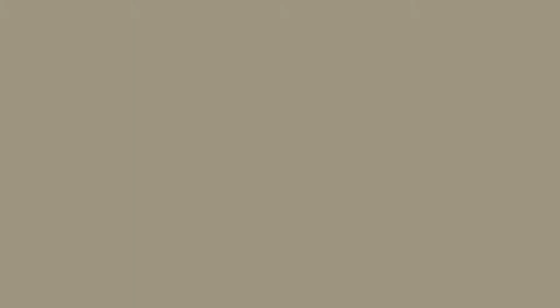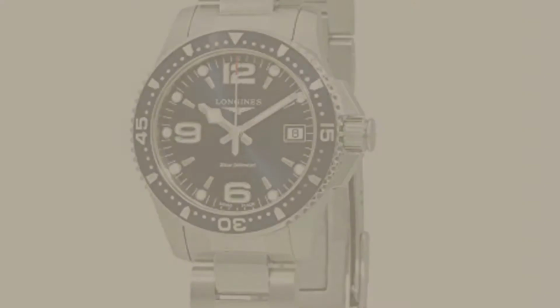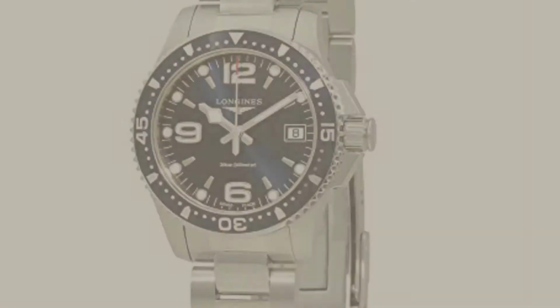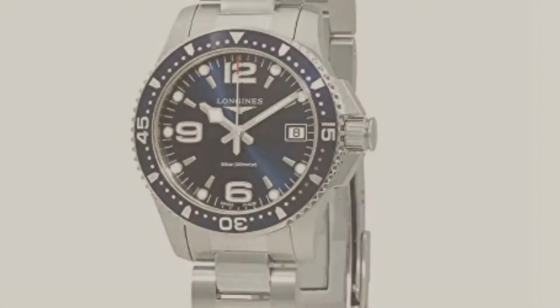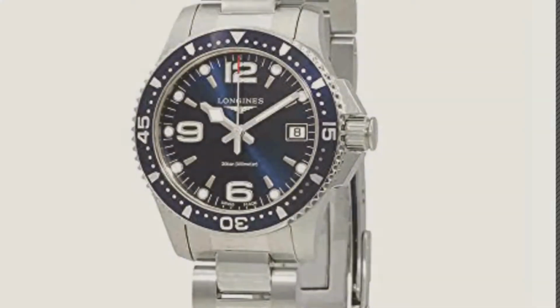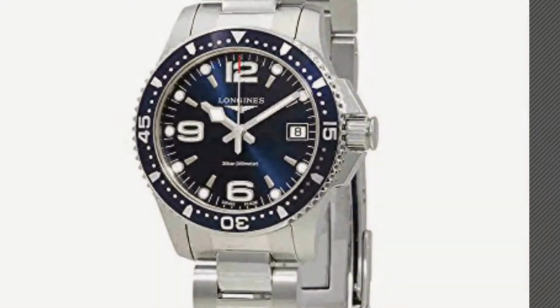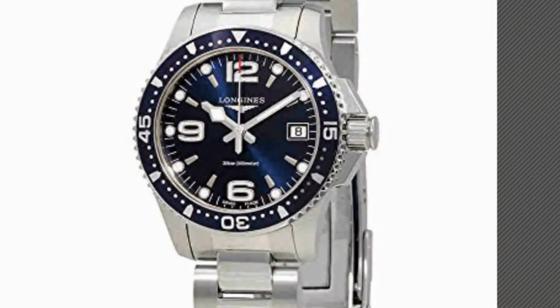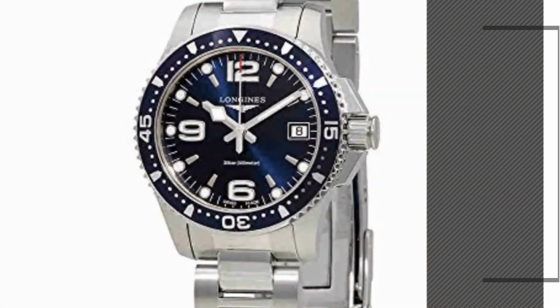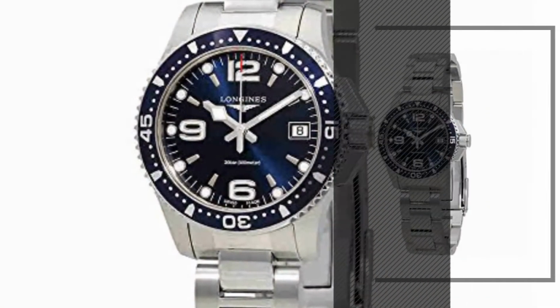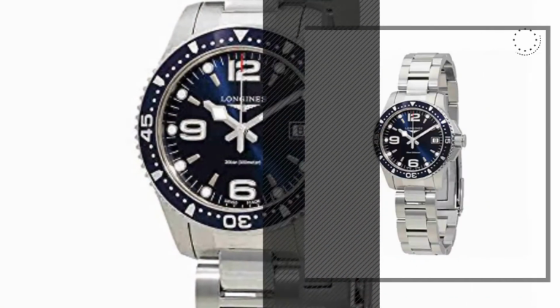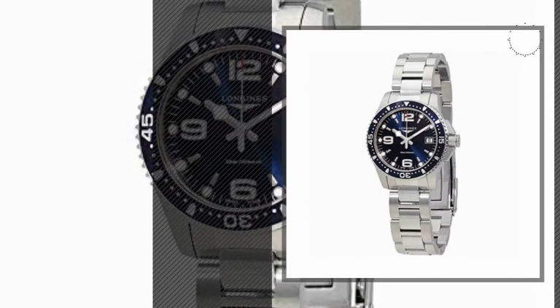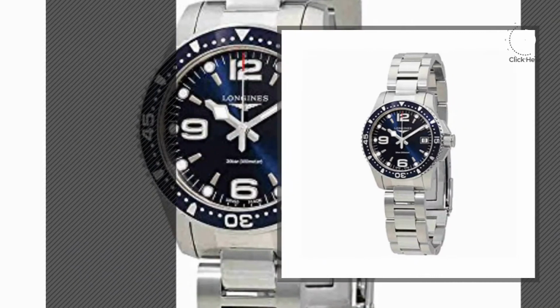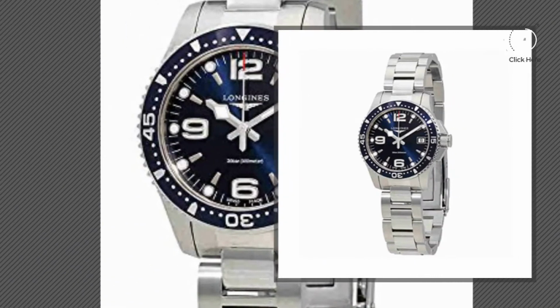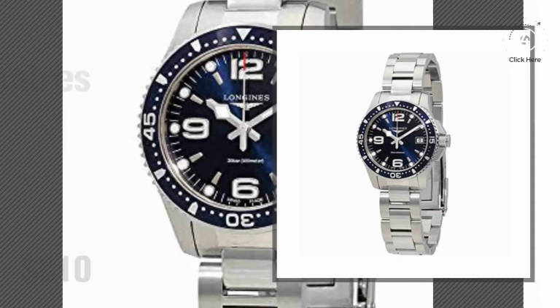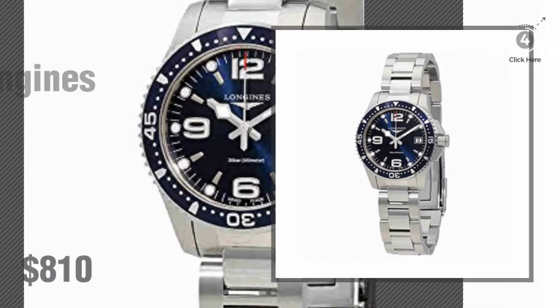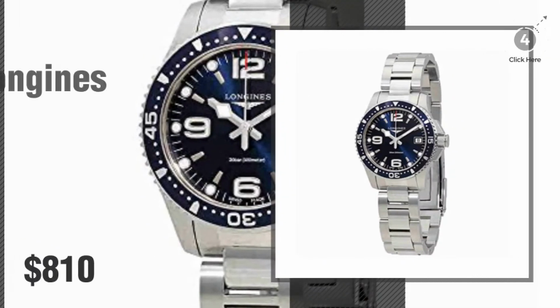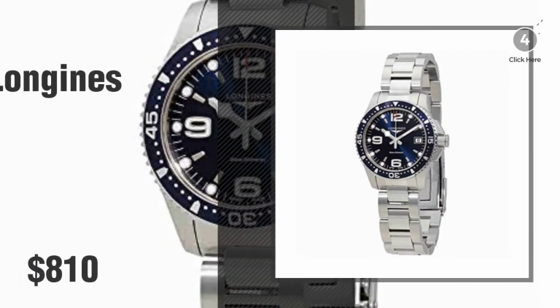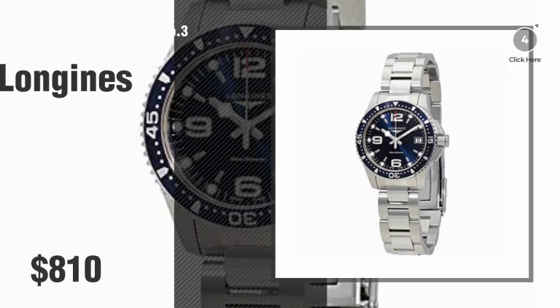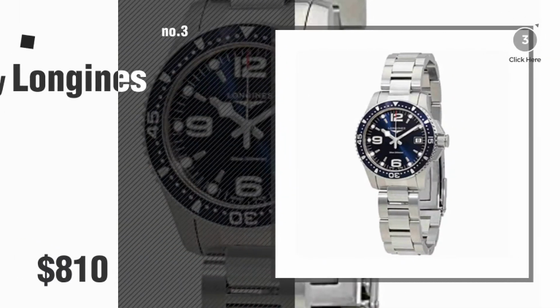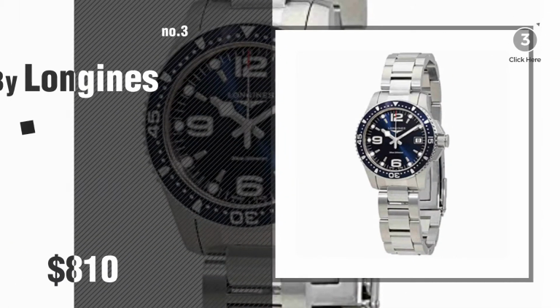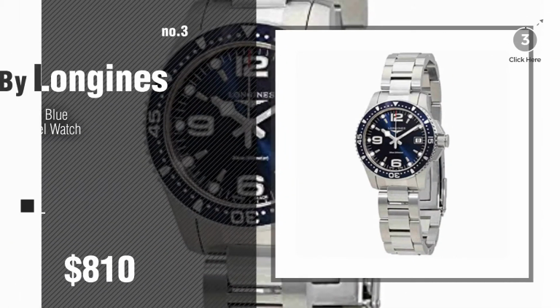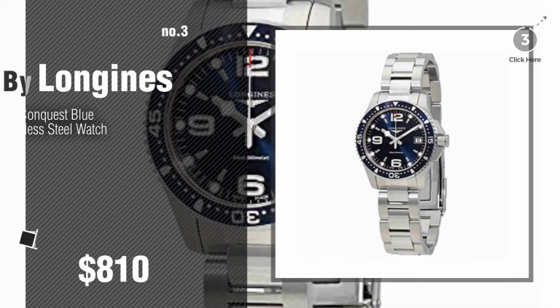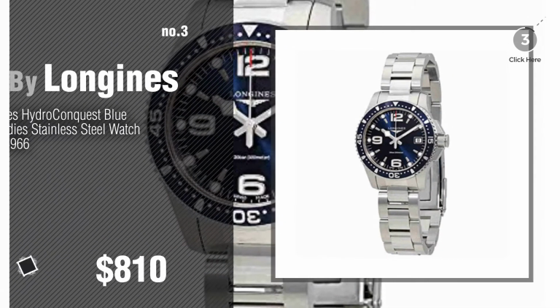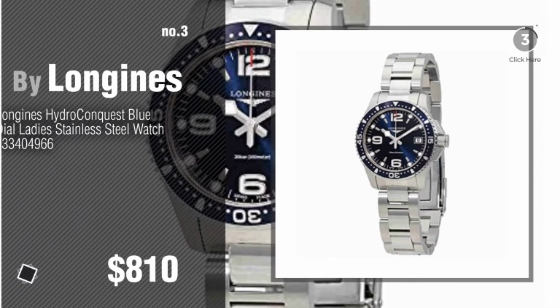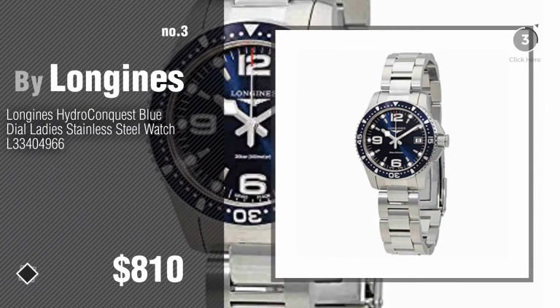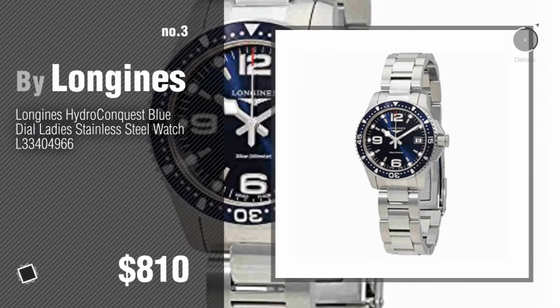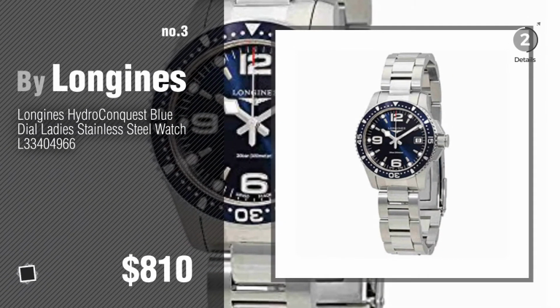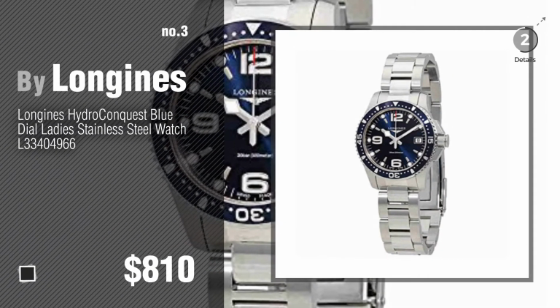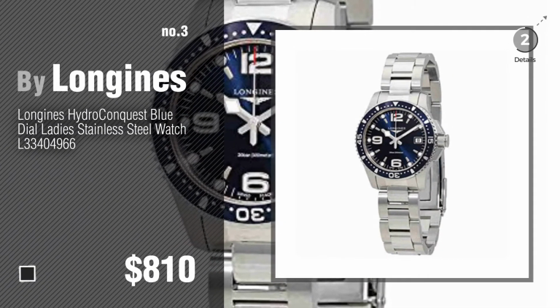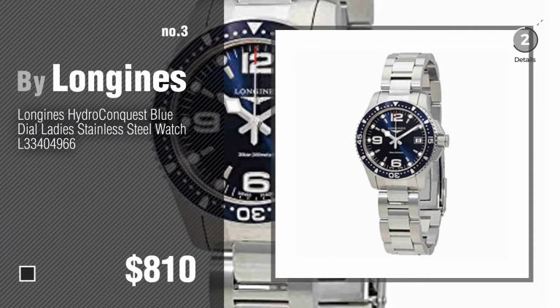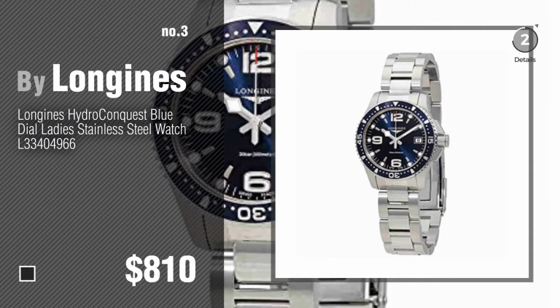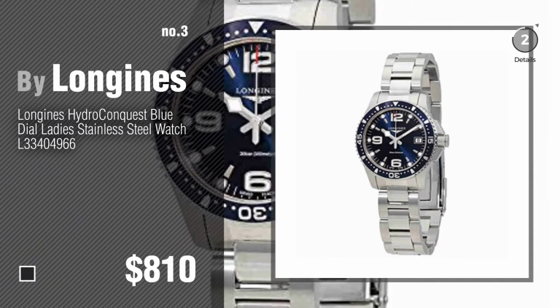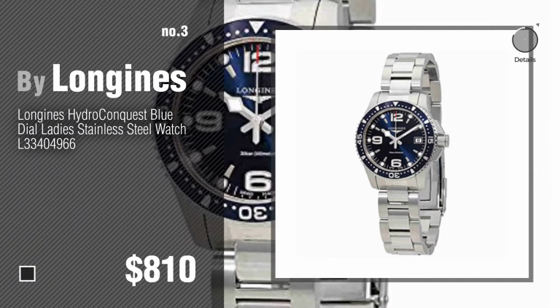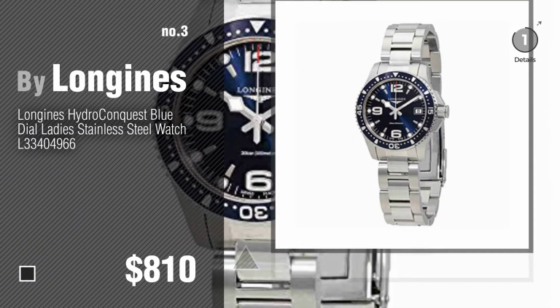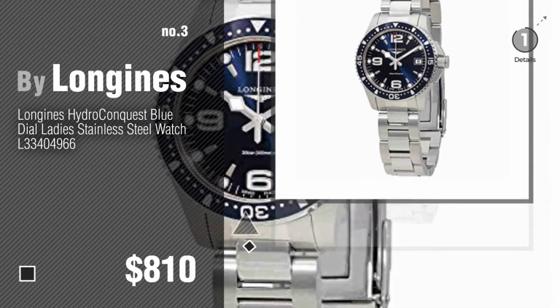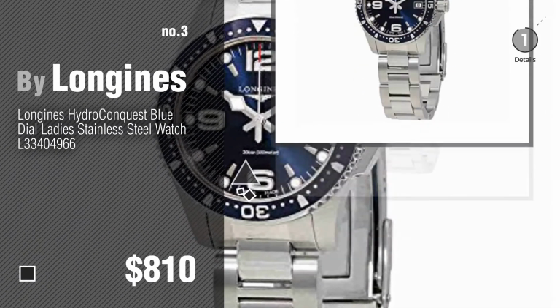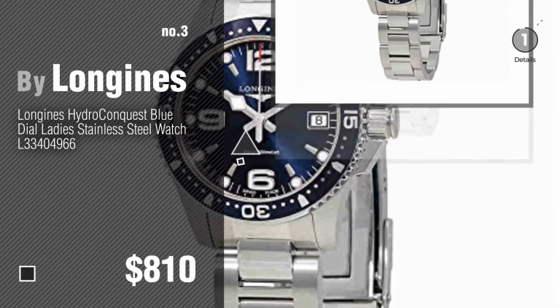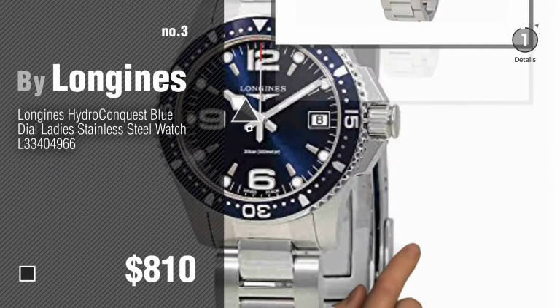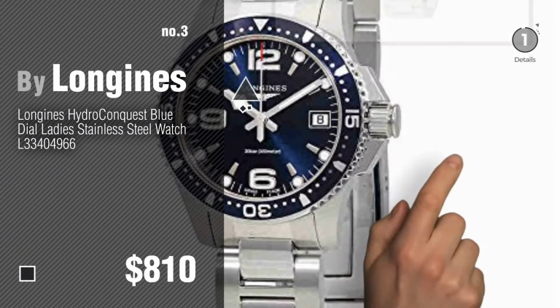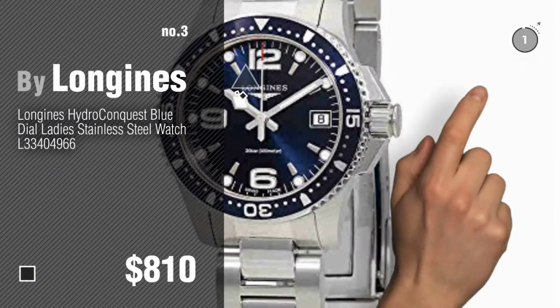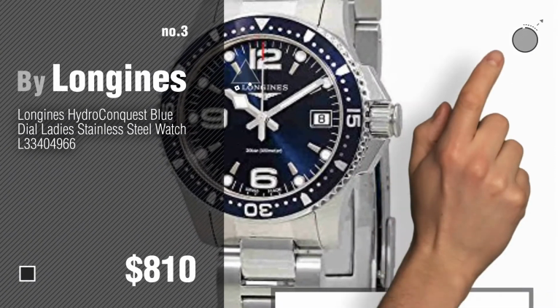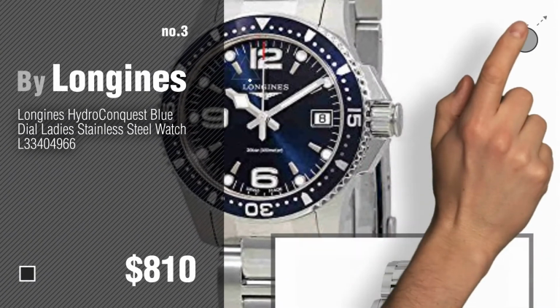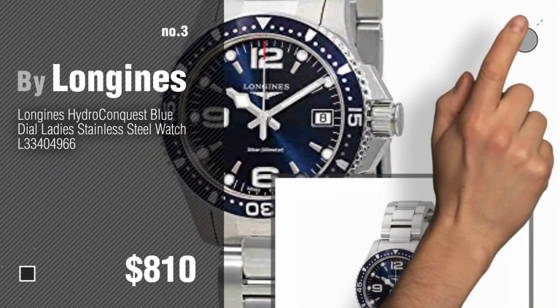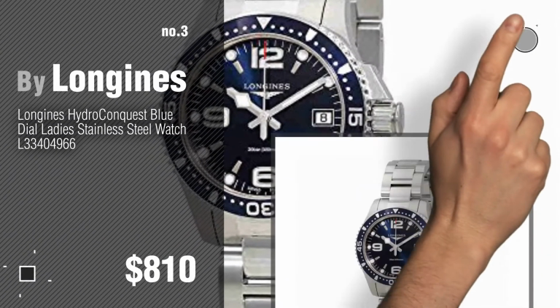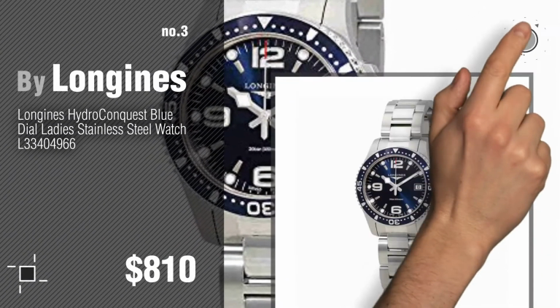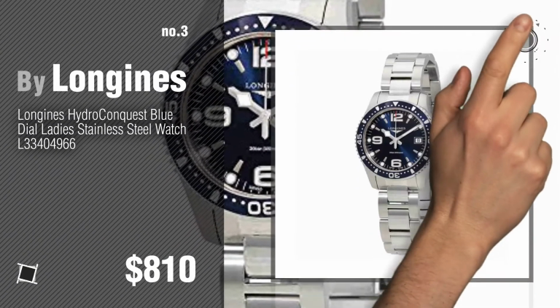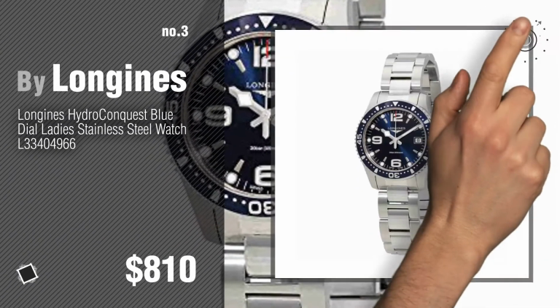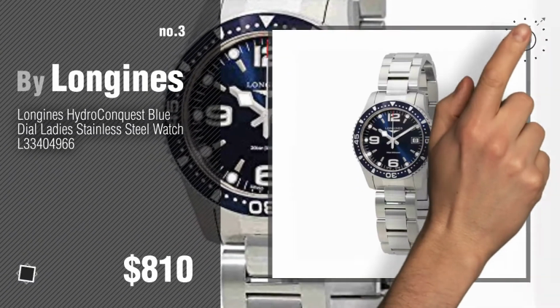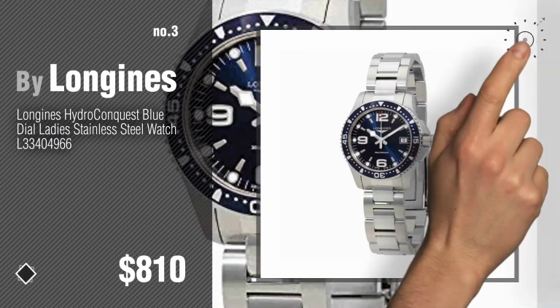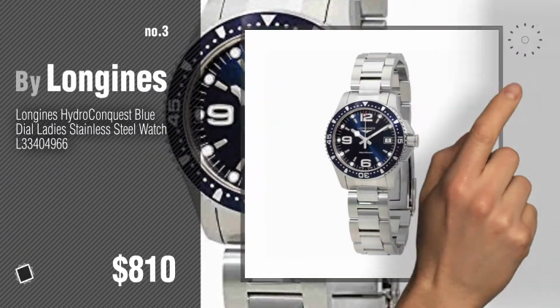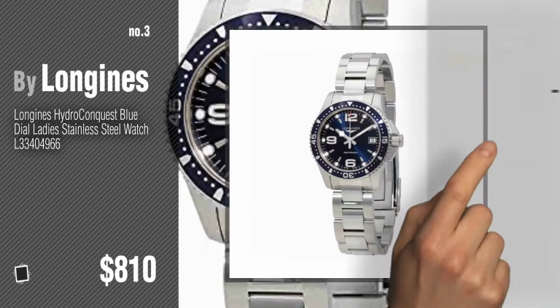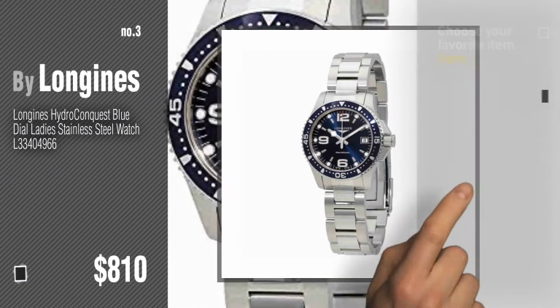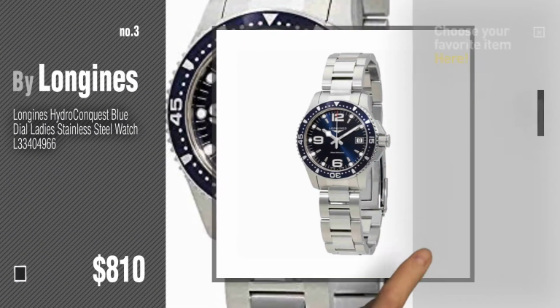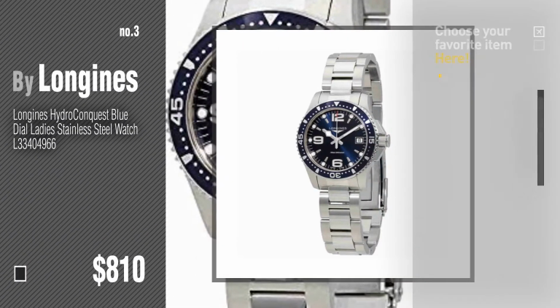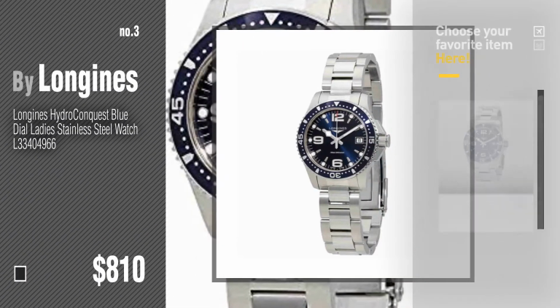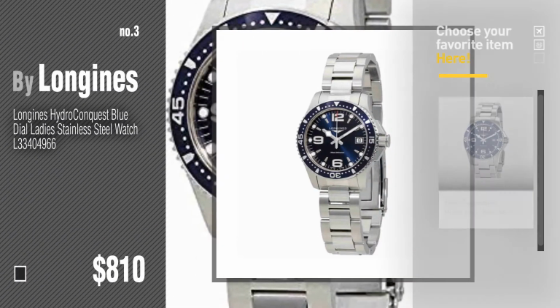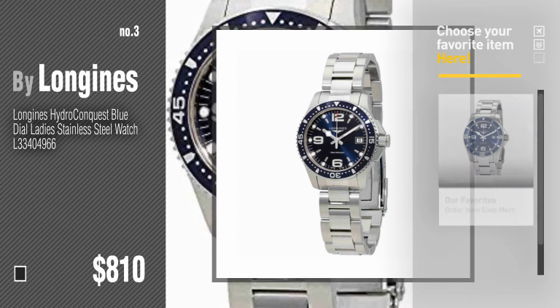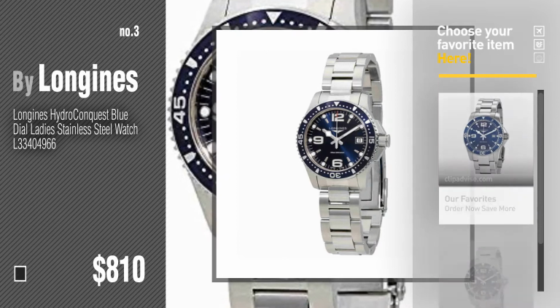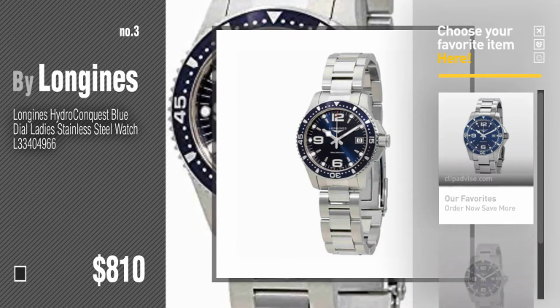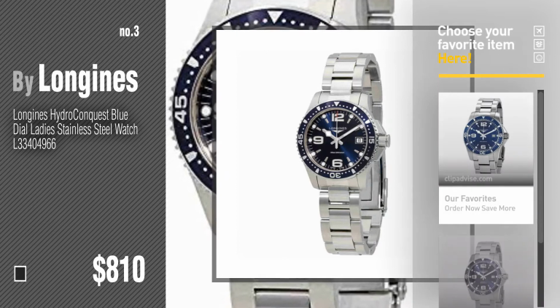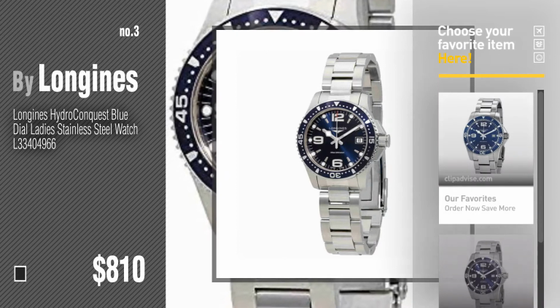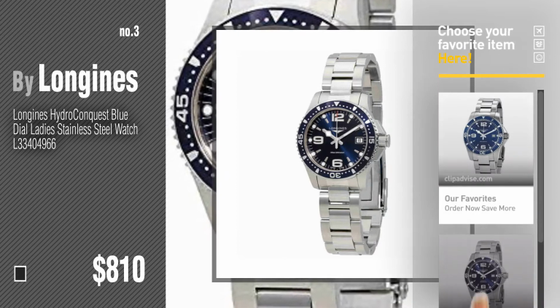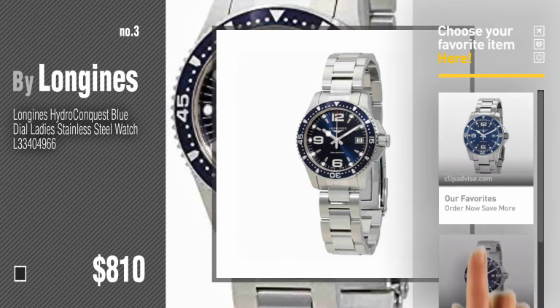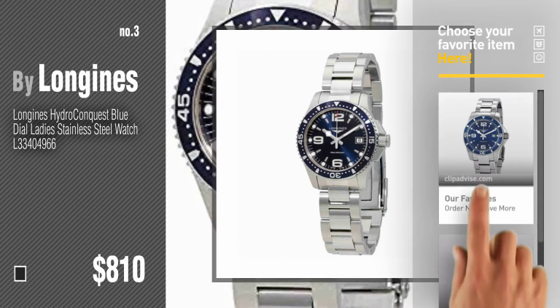Number 3. For more info about these great watches, just click this circle in the corner.